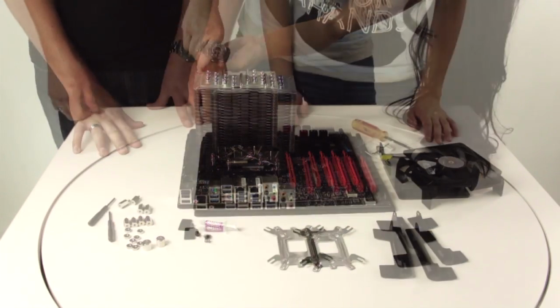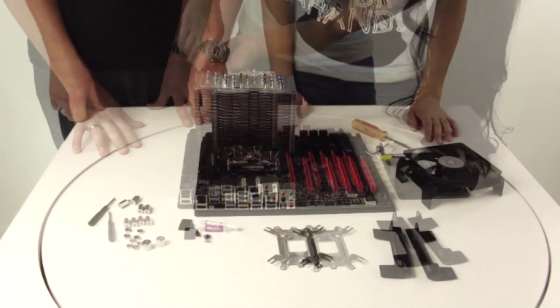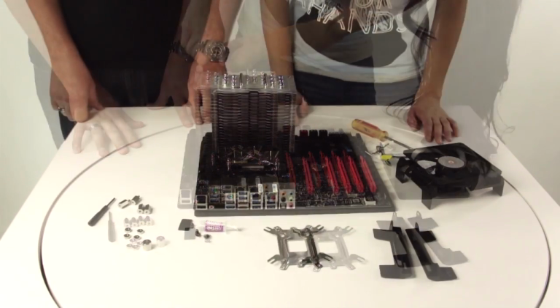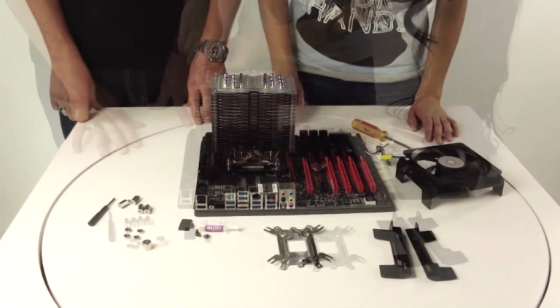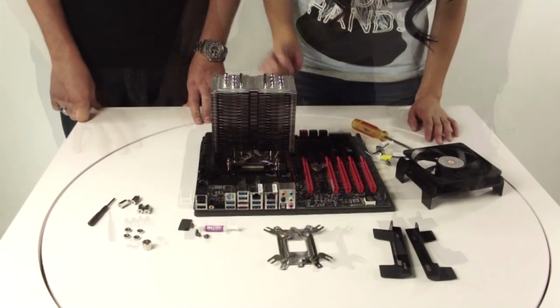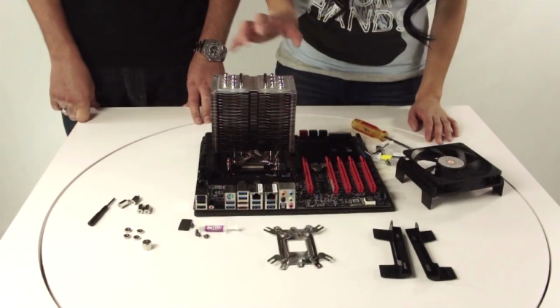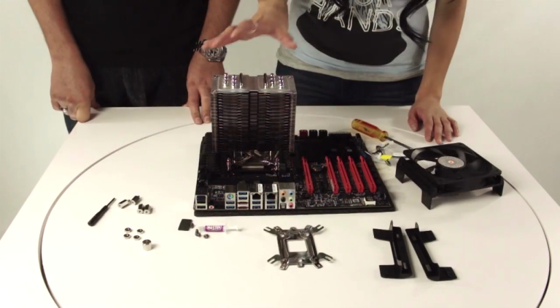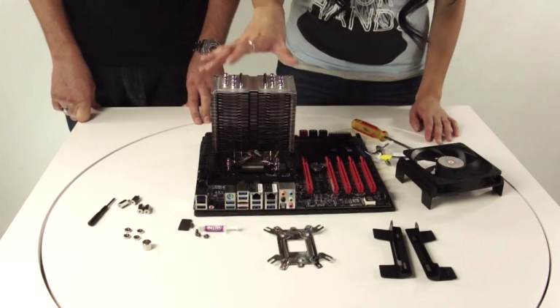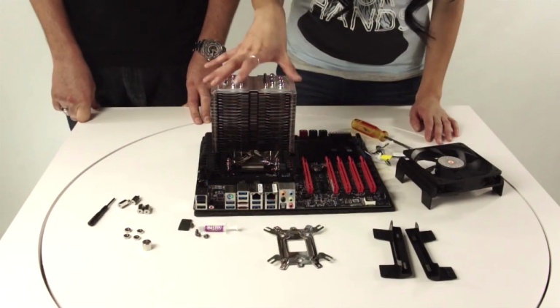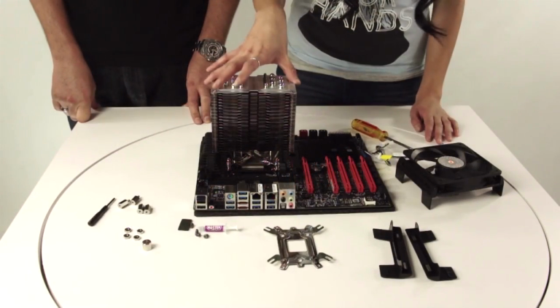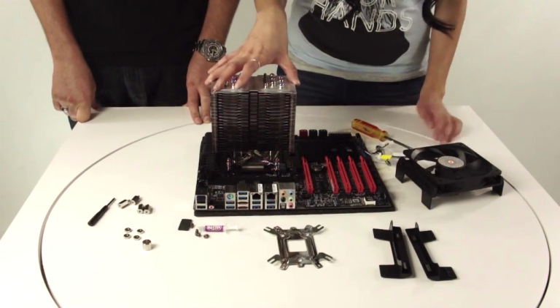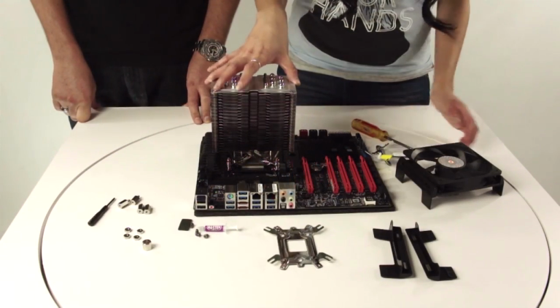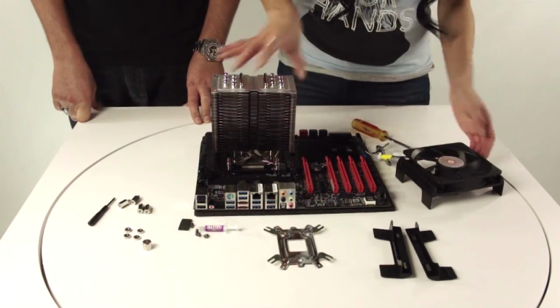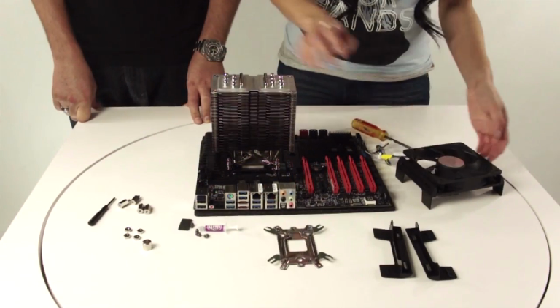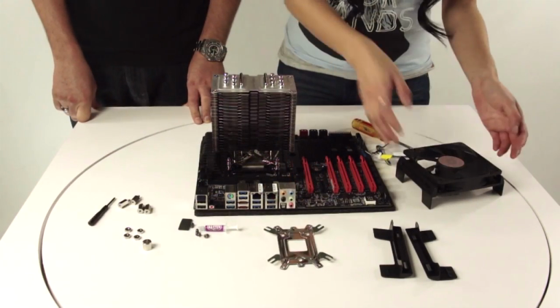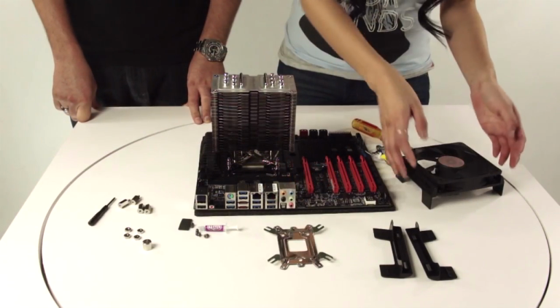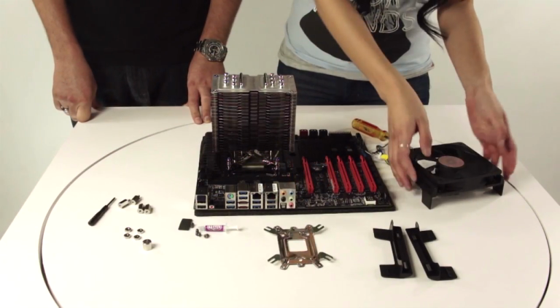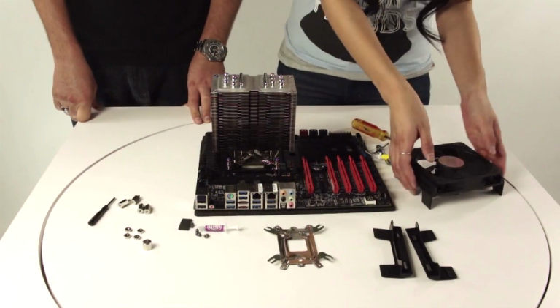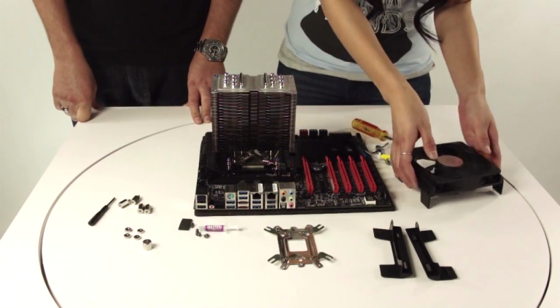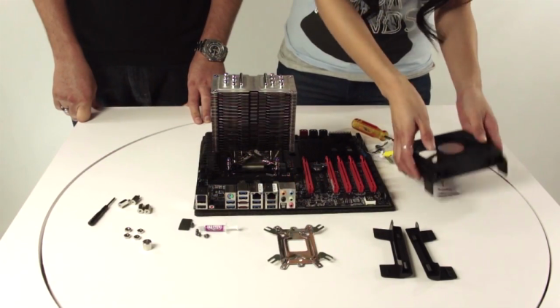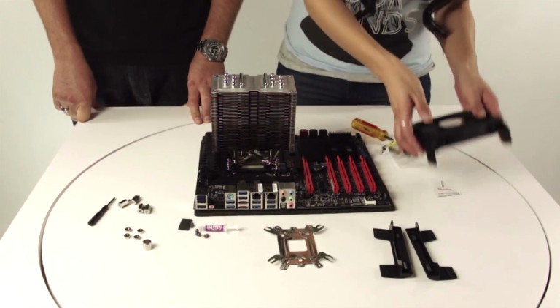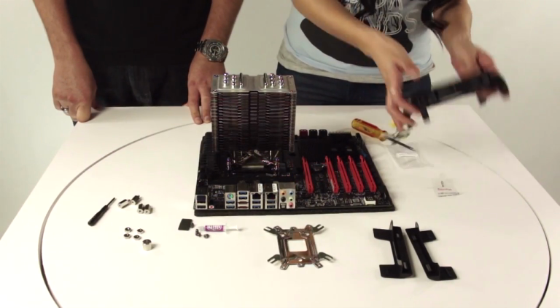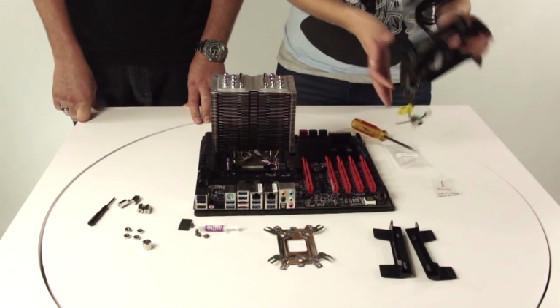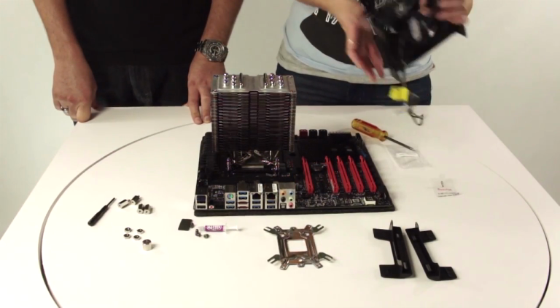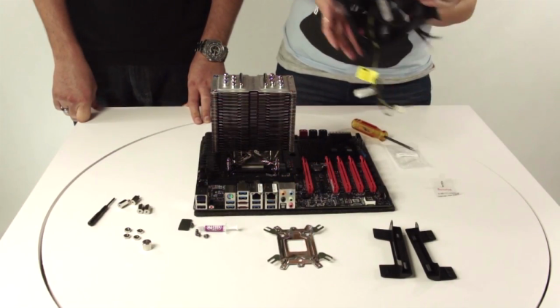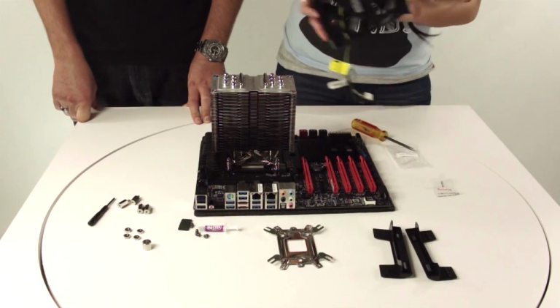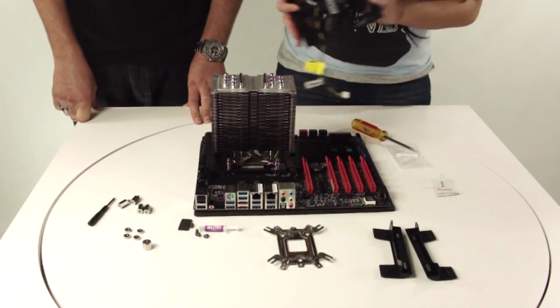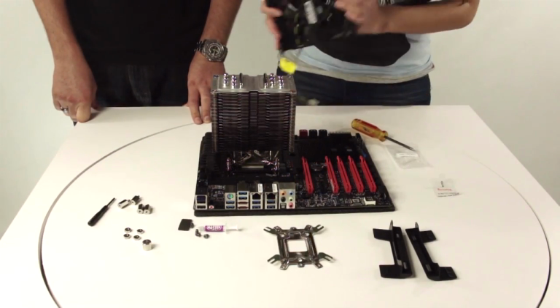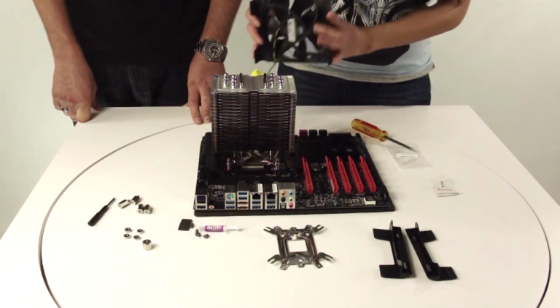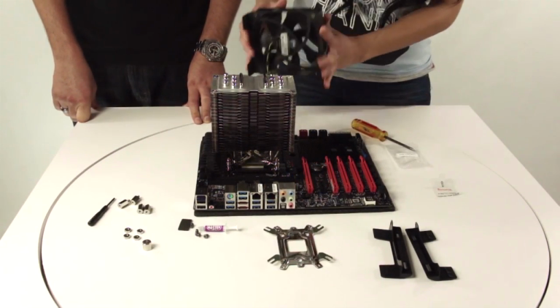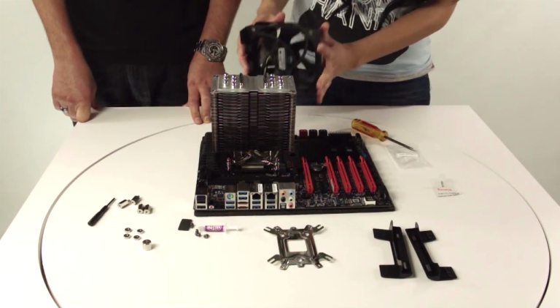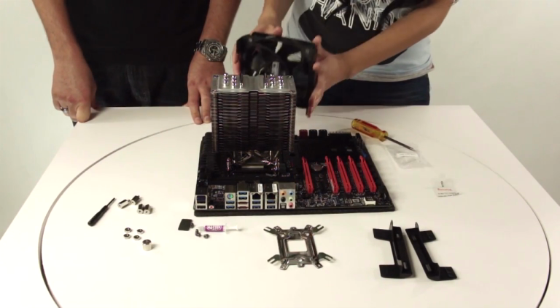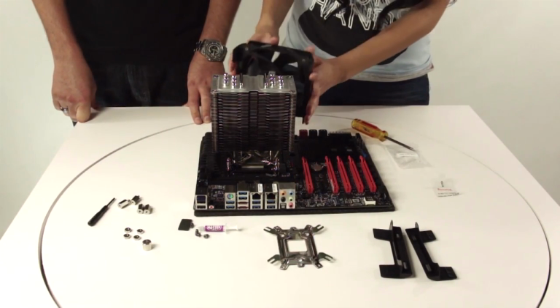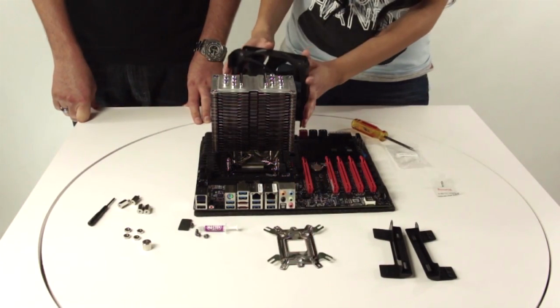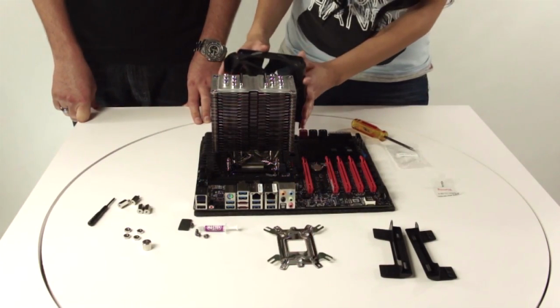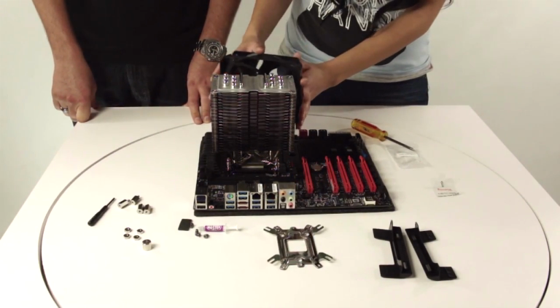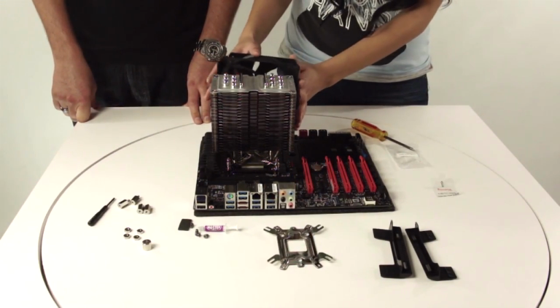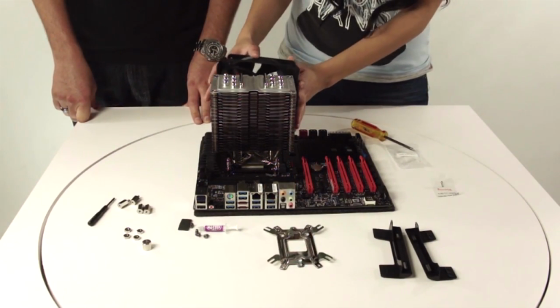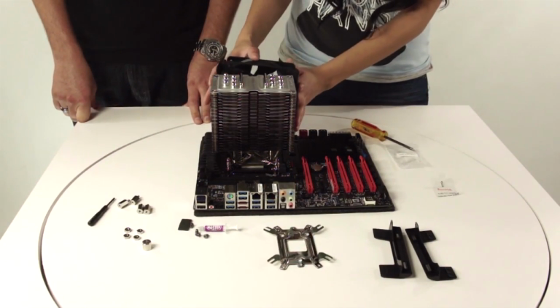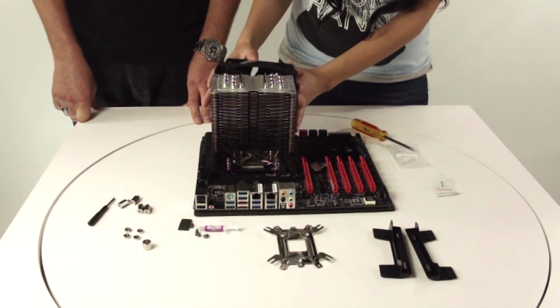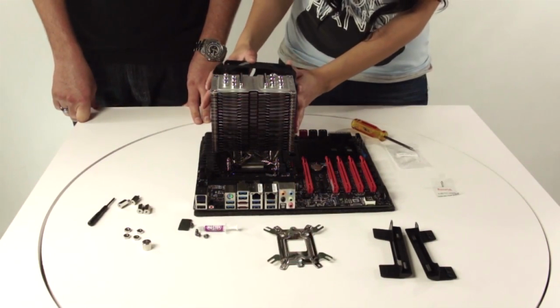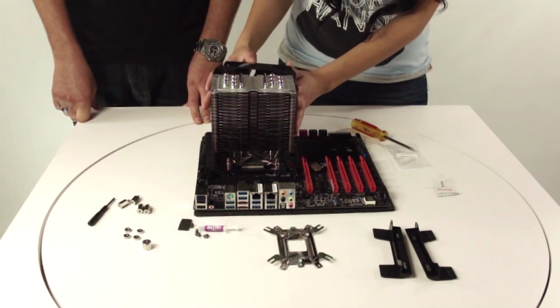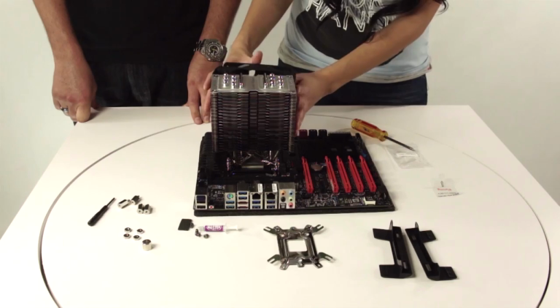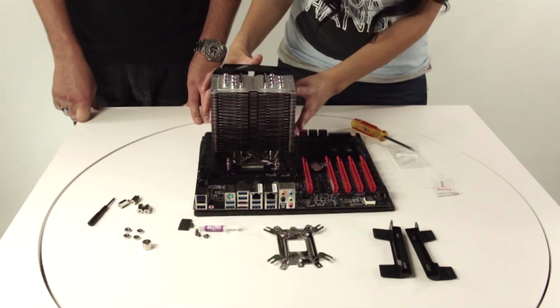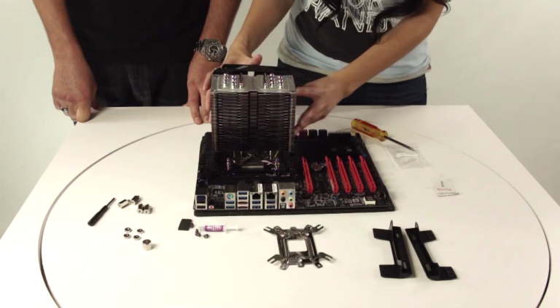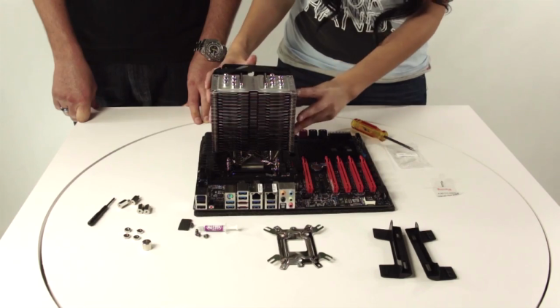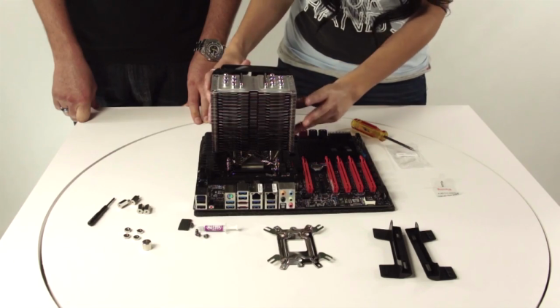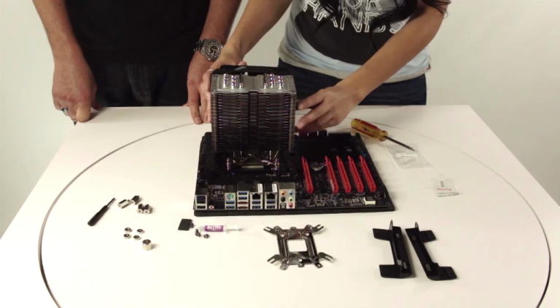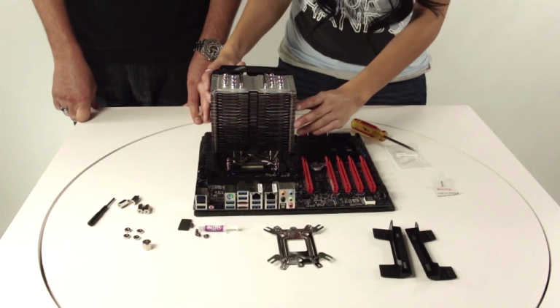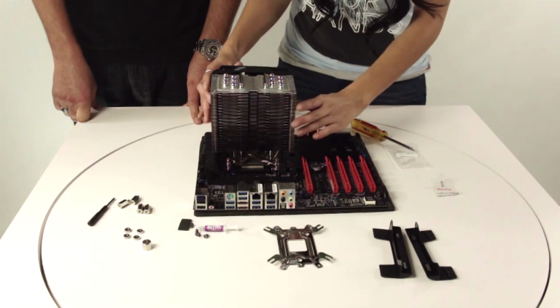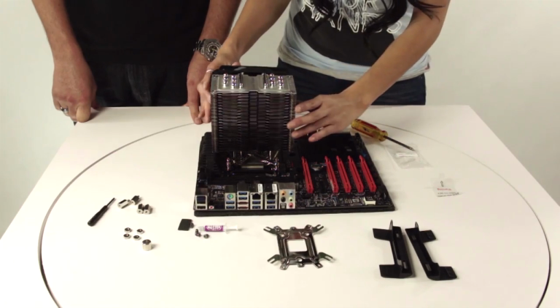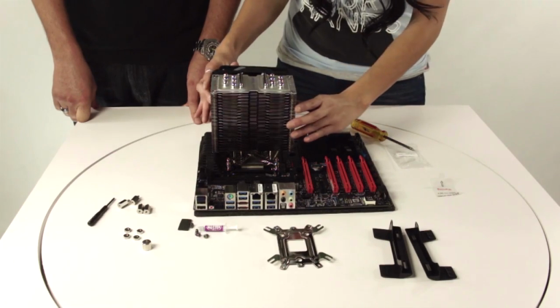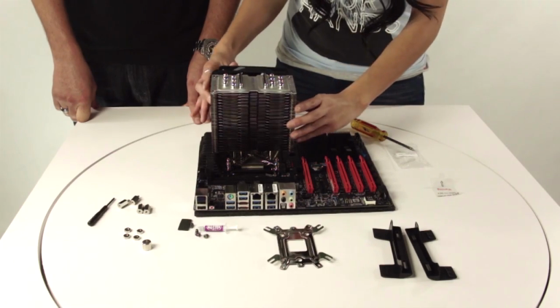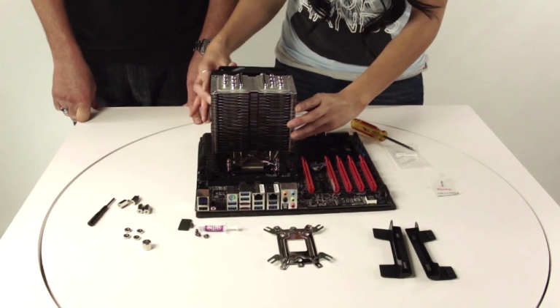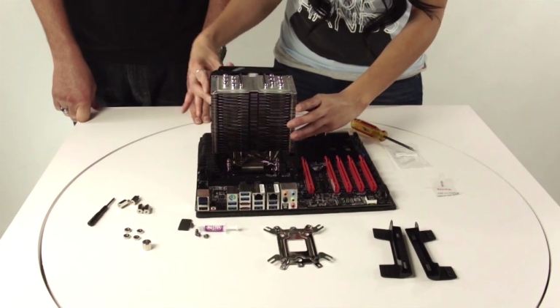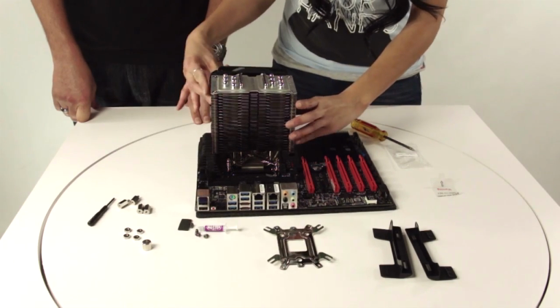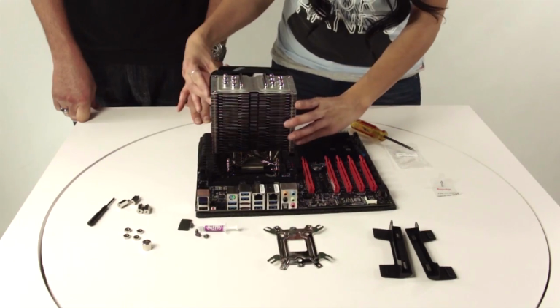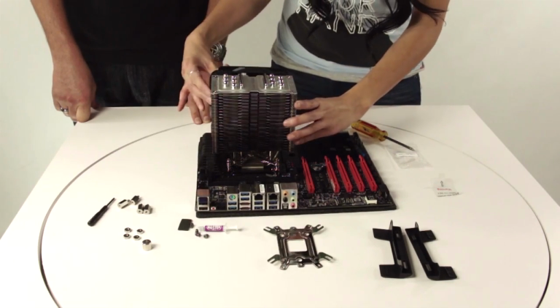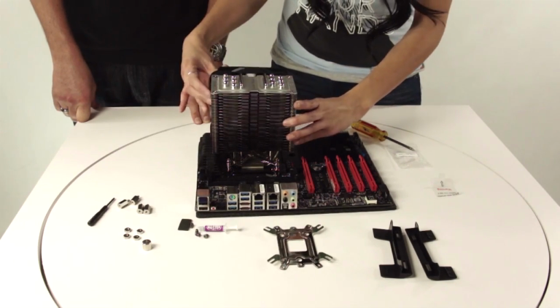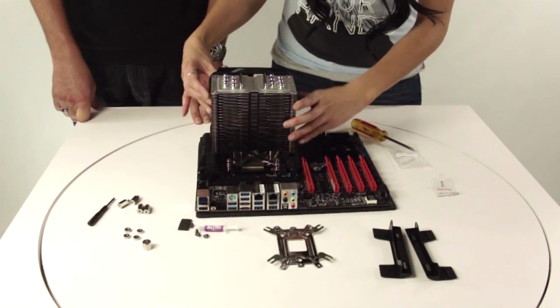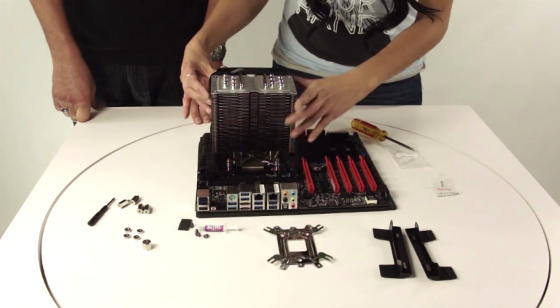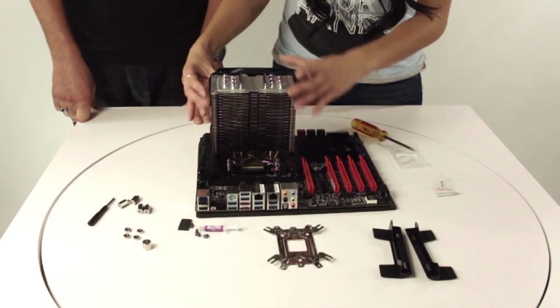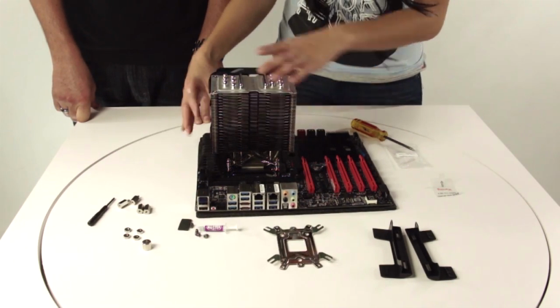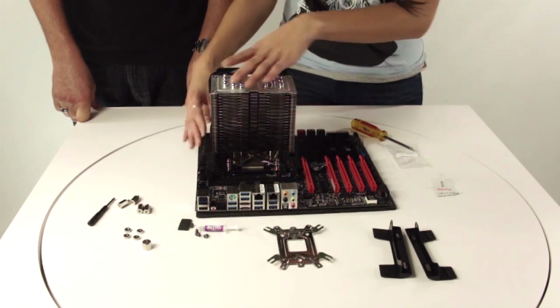Now once your cooler is secured, be sure to attach the fan onto the back — clips on just like that — so the airflow will go forward.